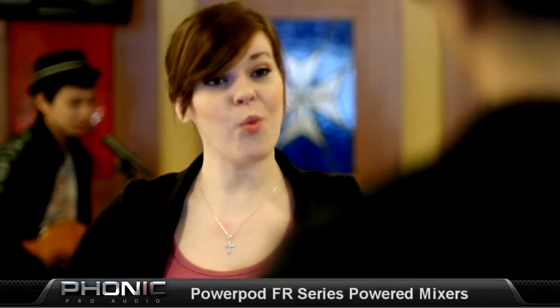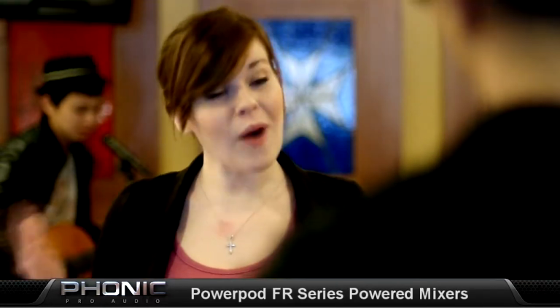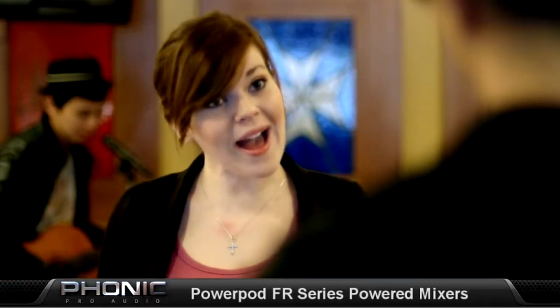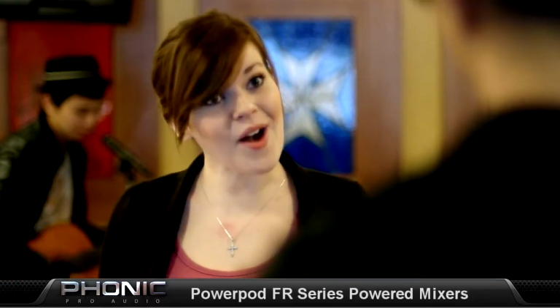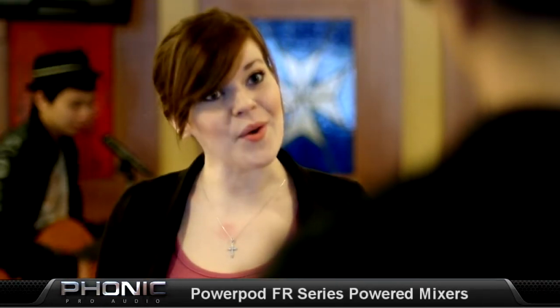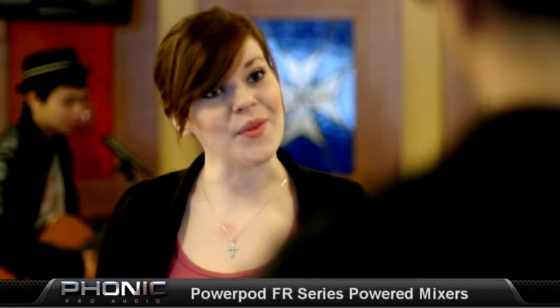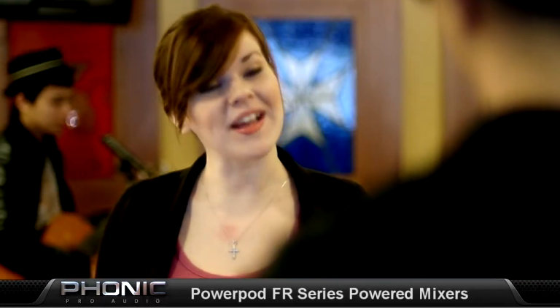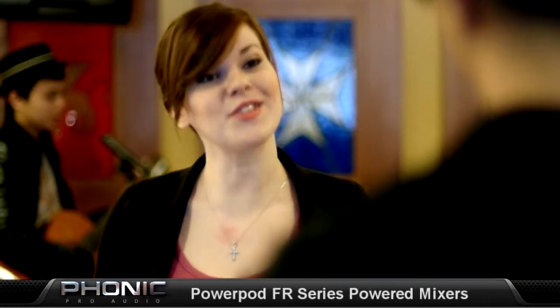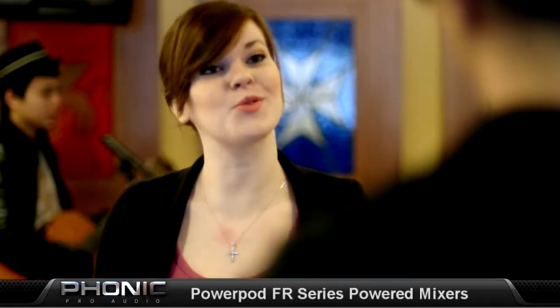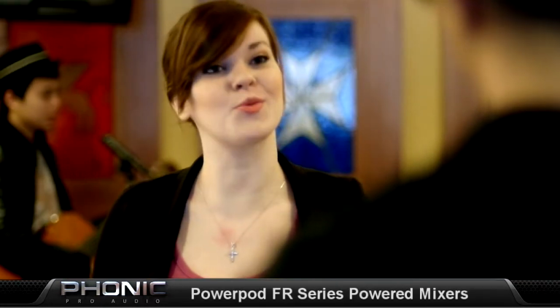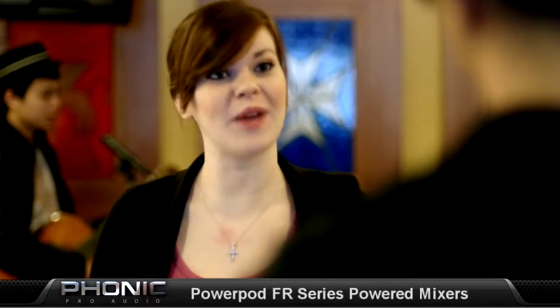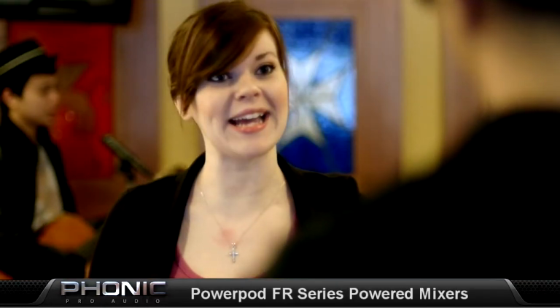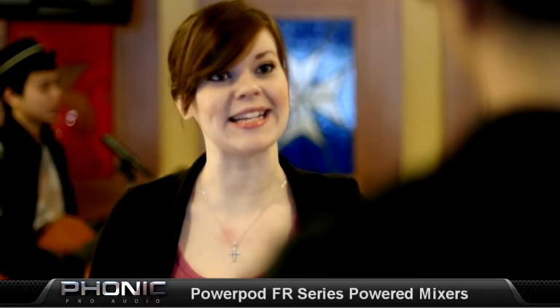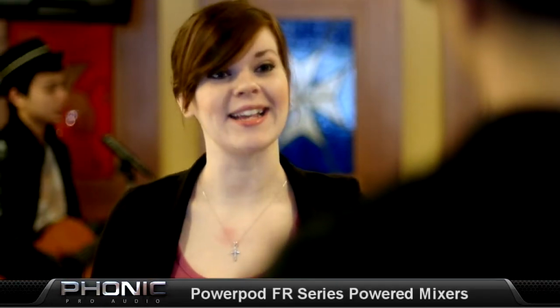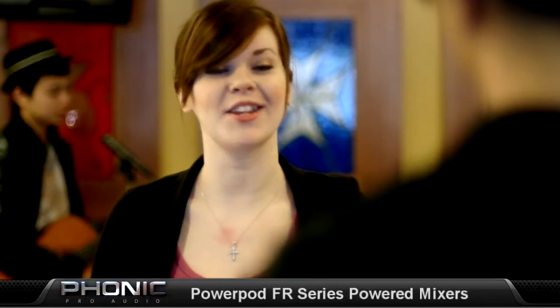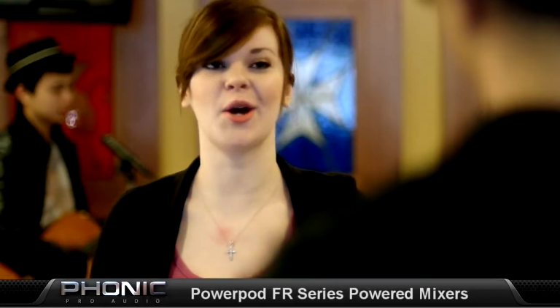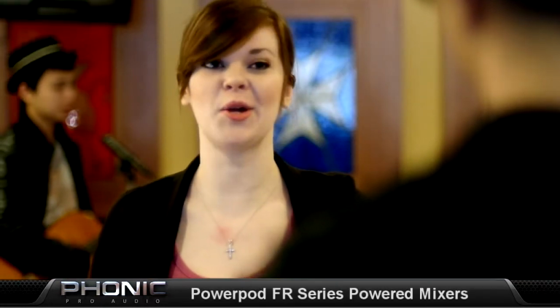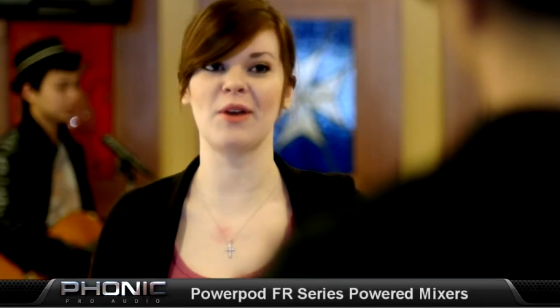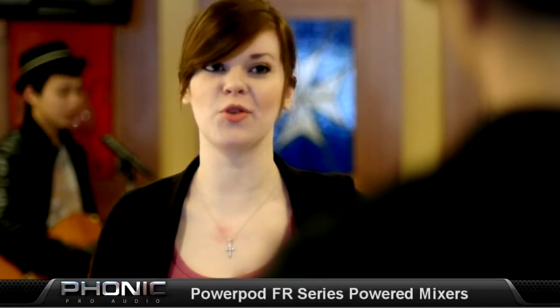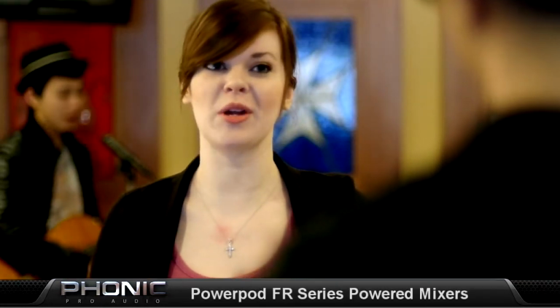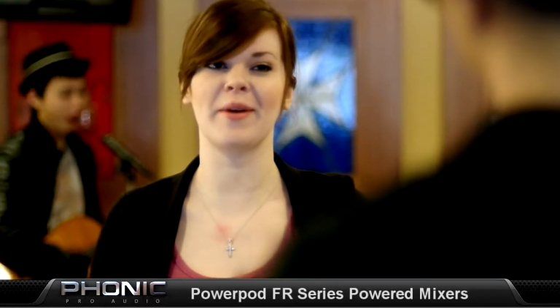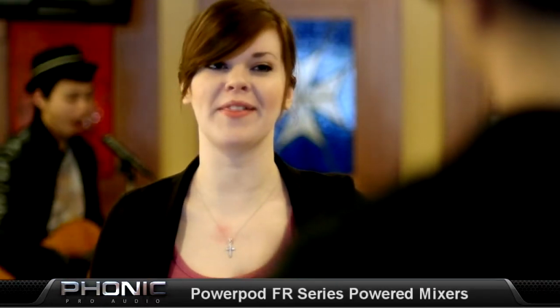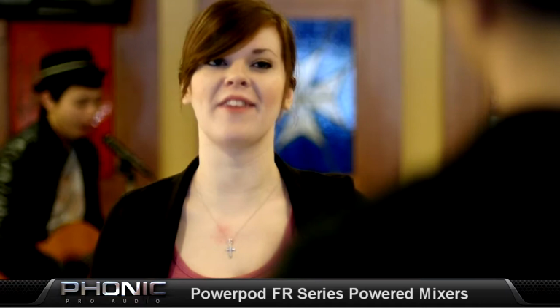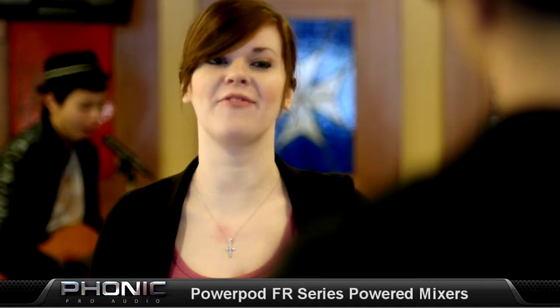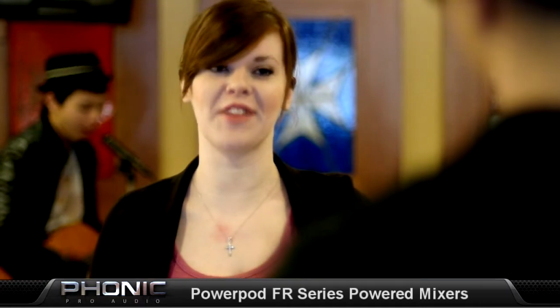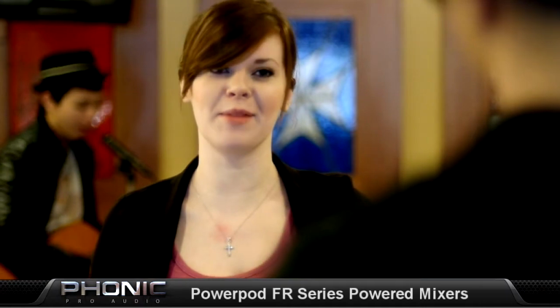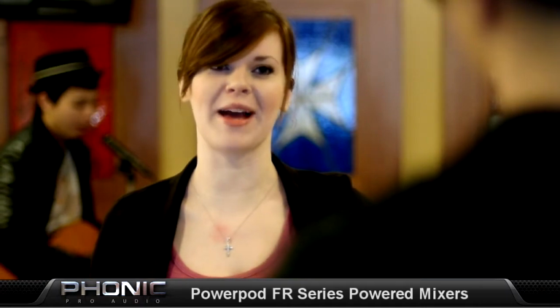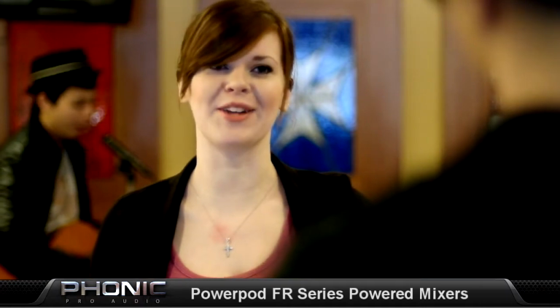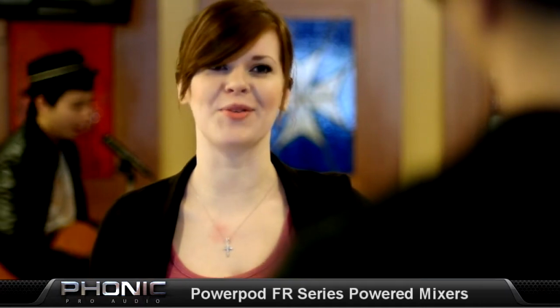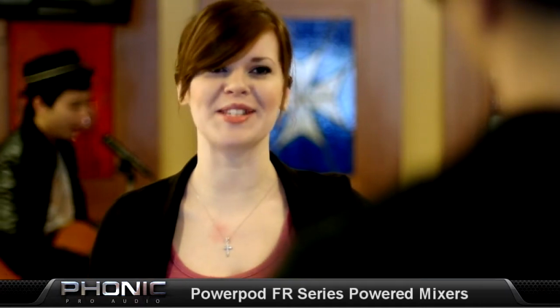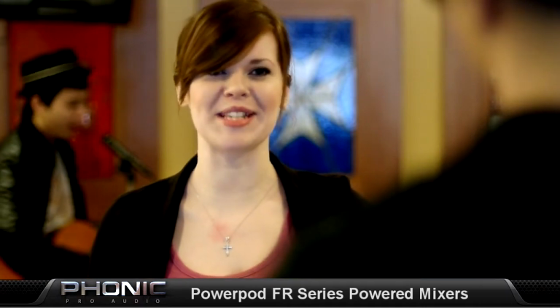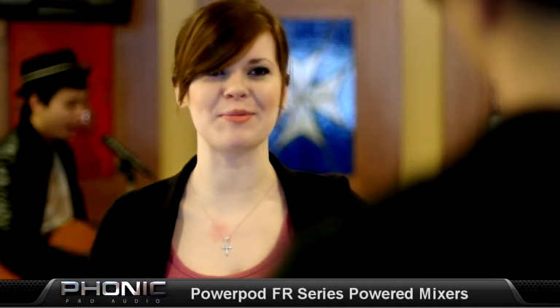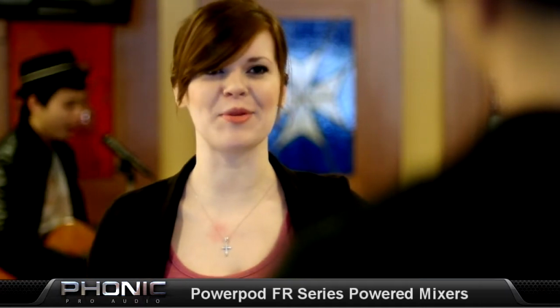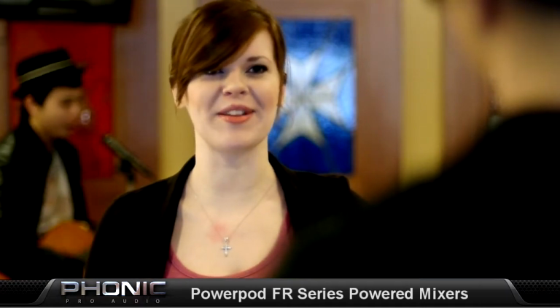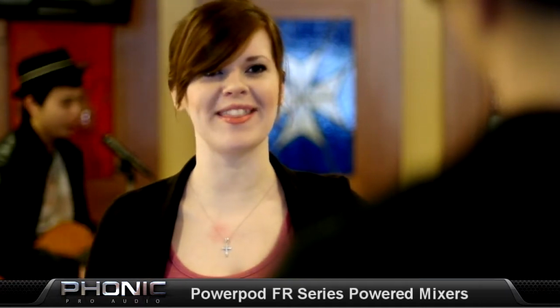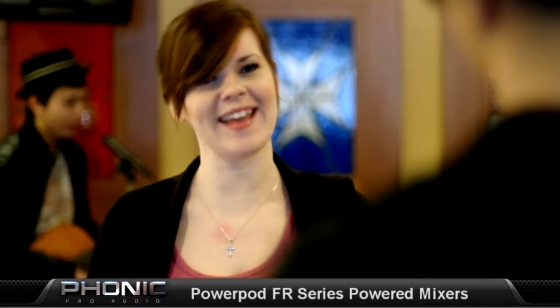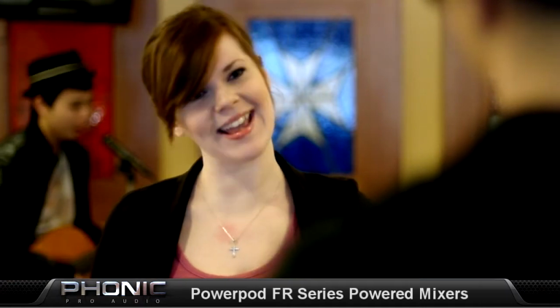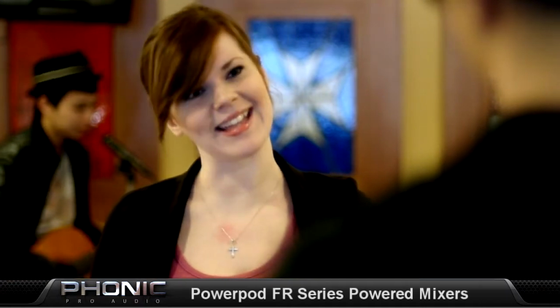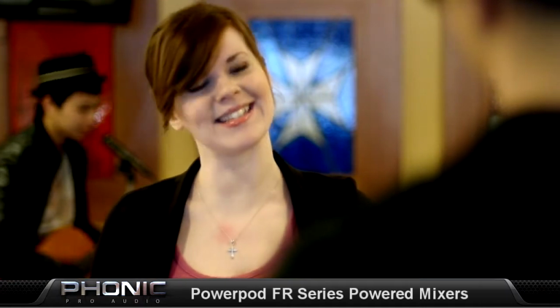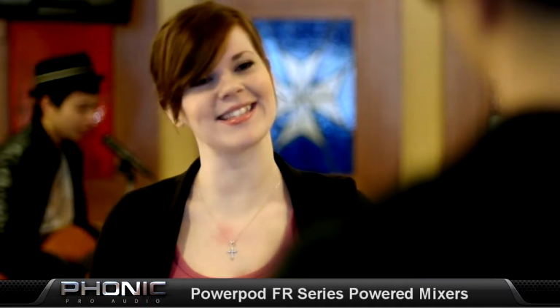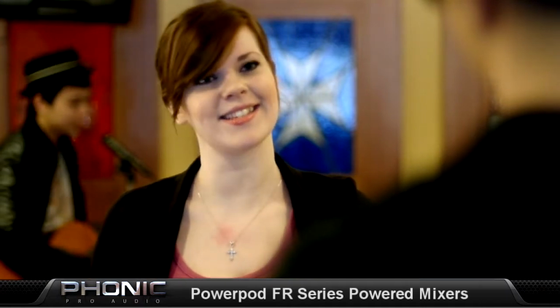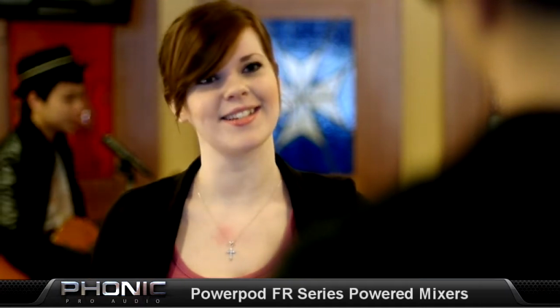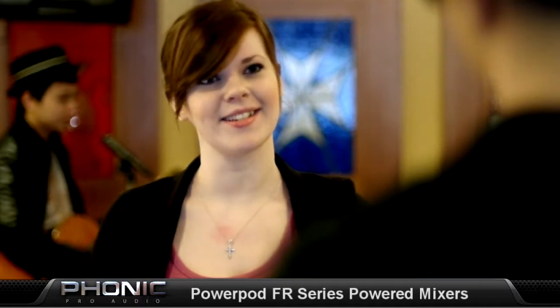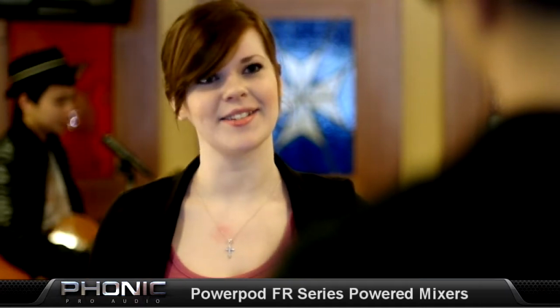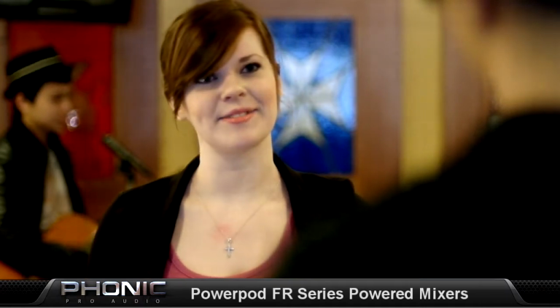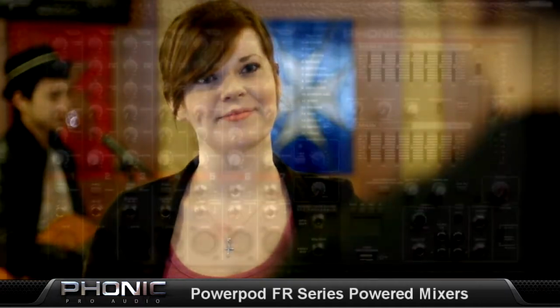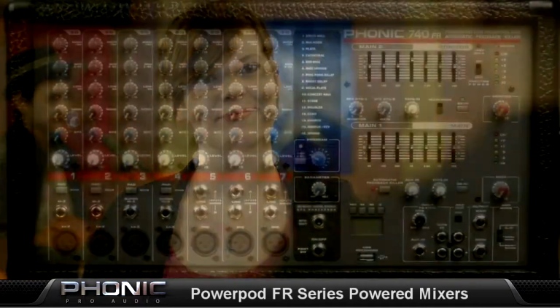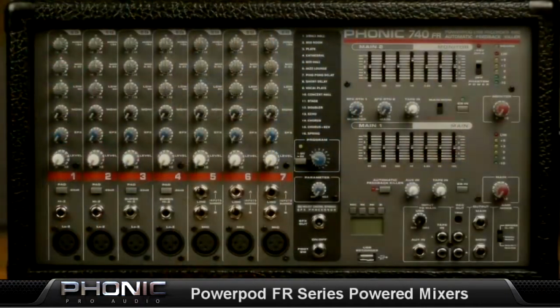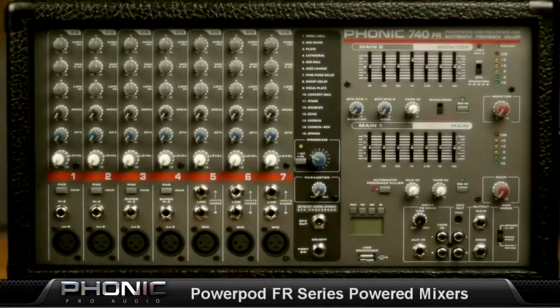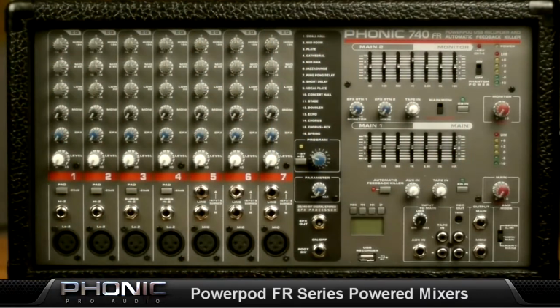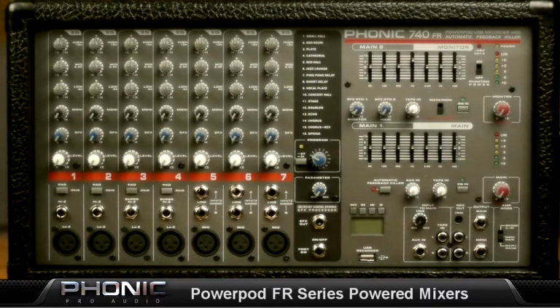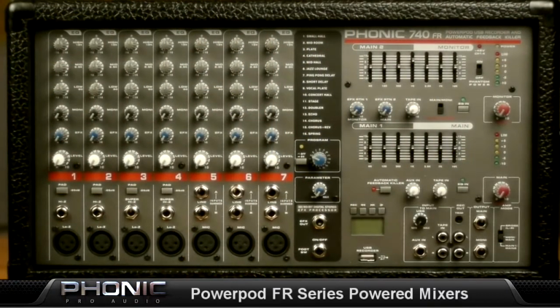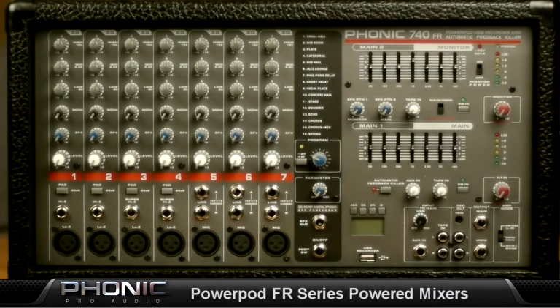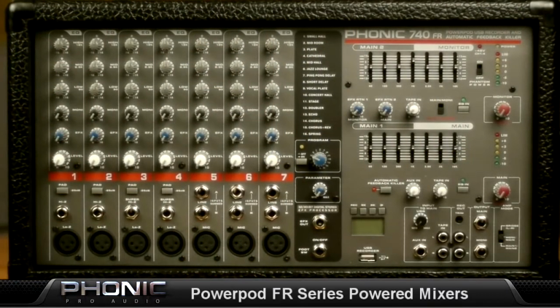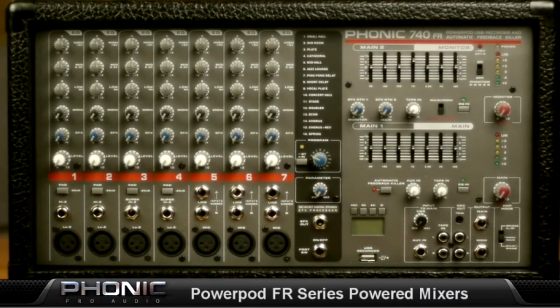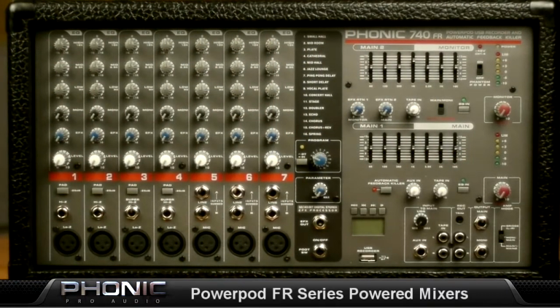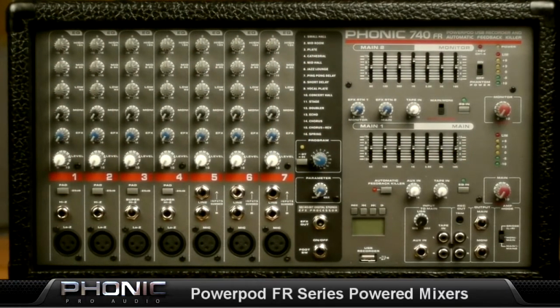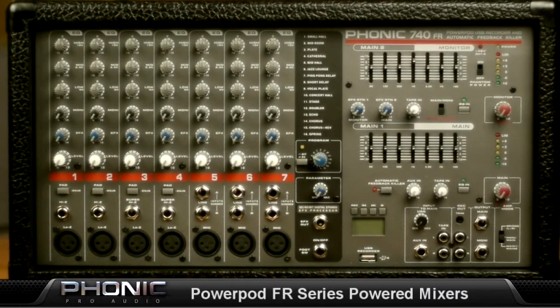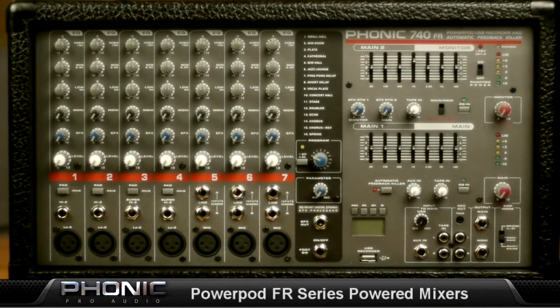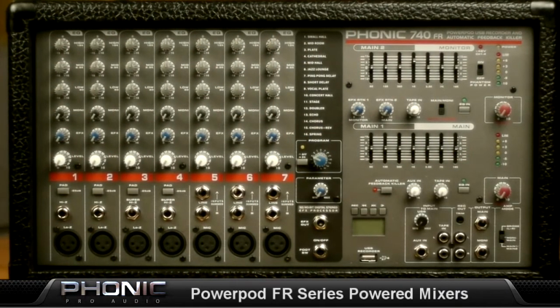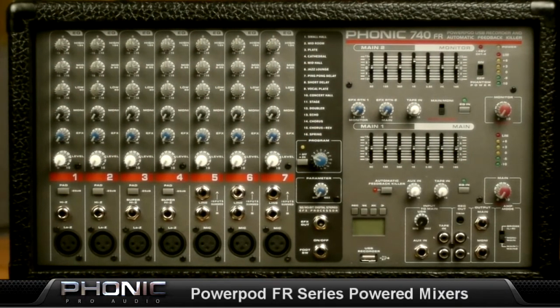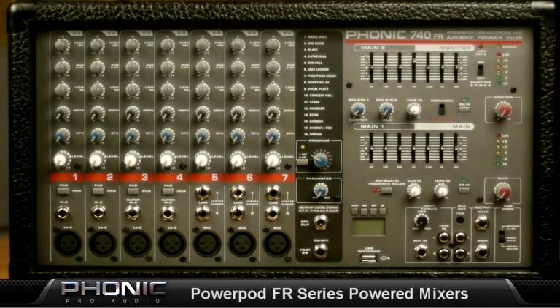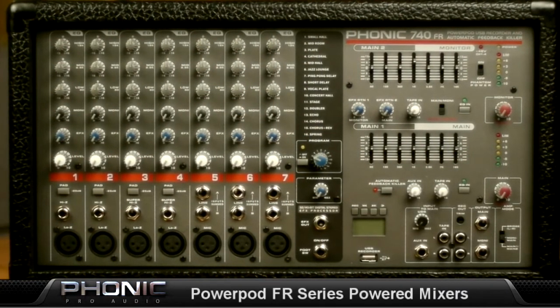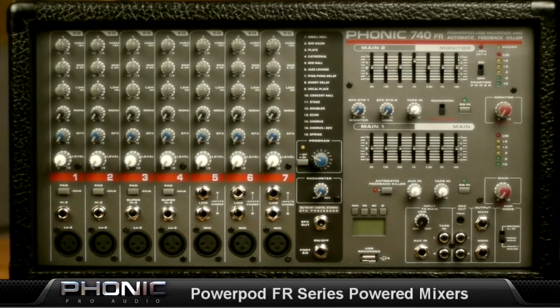Wow! That's great! Now I don't have to worry about that feedback noise anymore. Thanks! So get your PowerPod. Phonic Pro Audio.